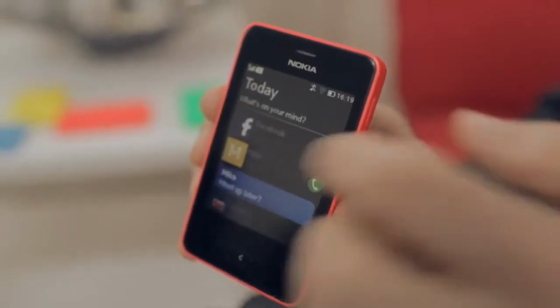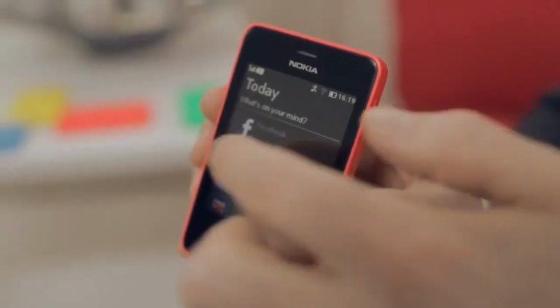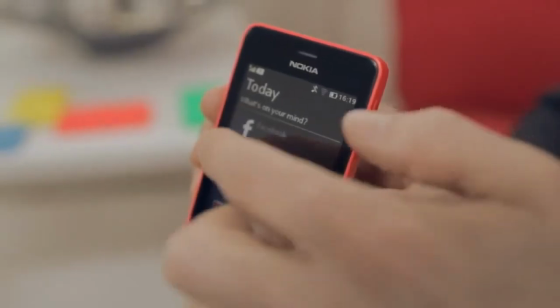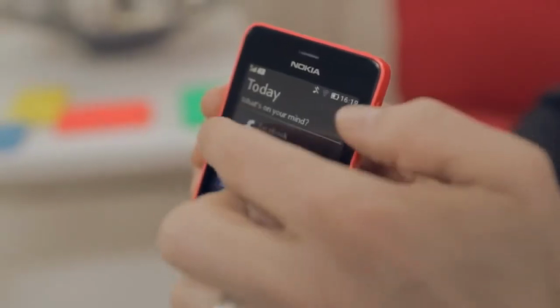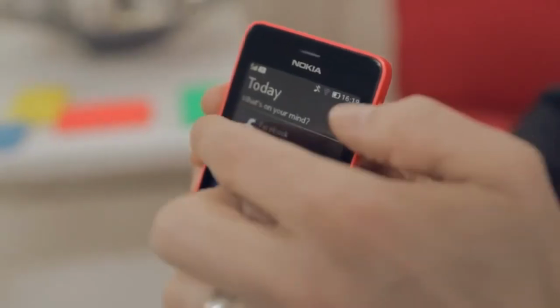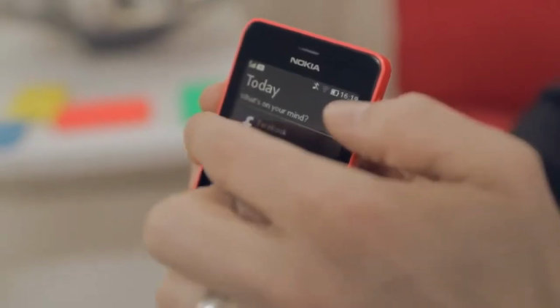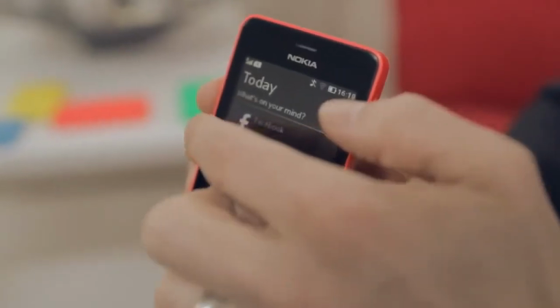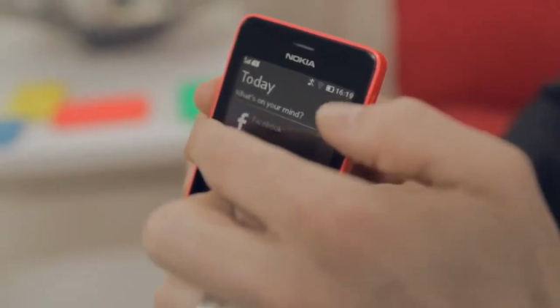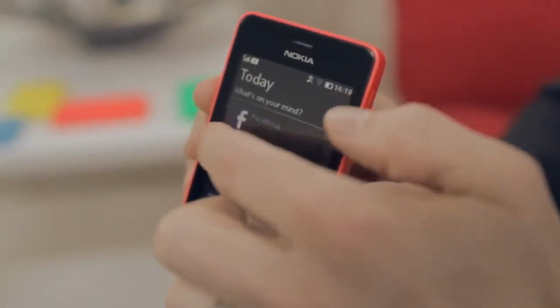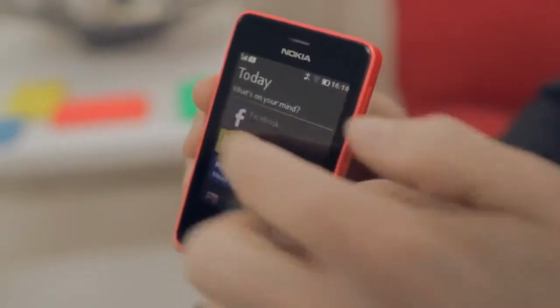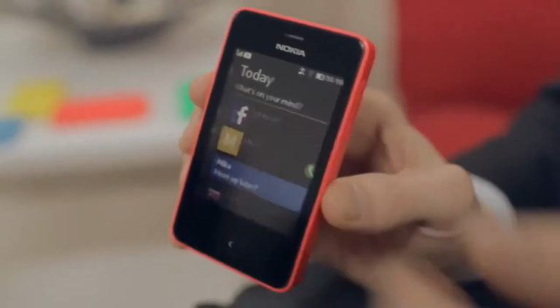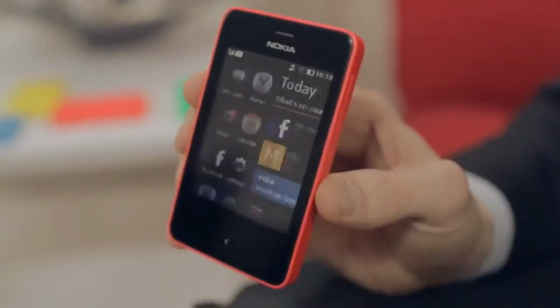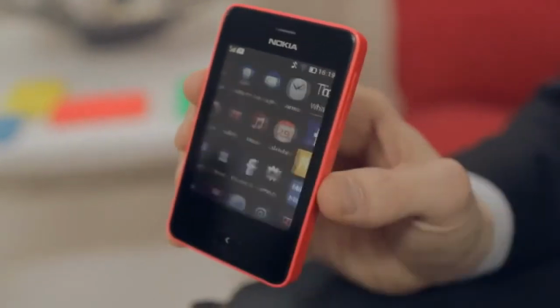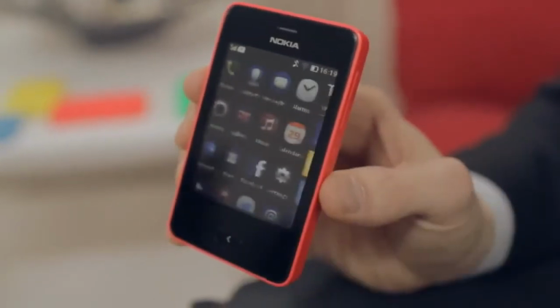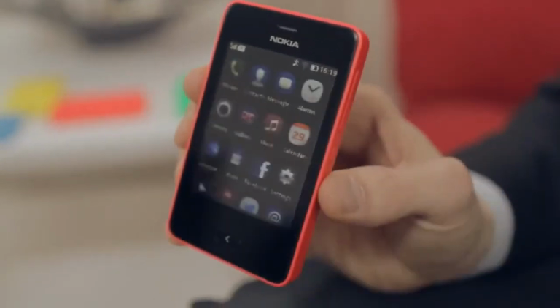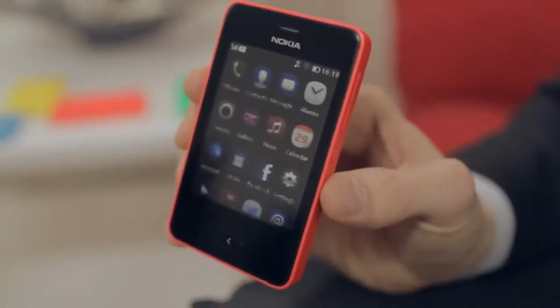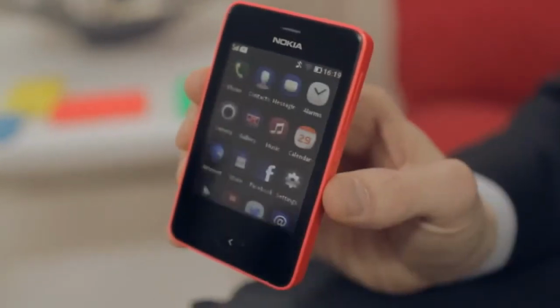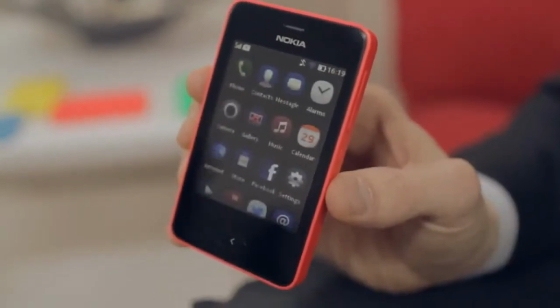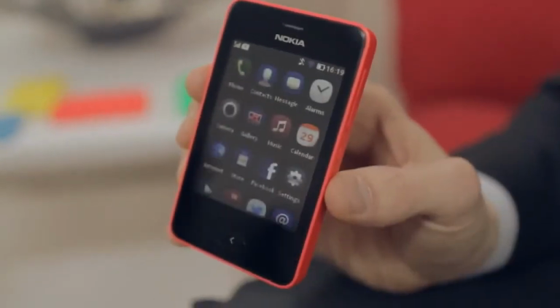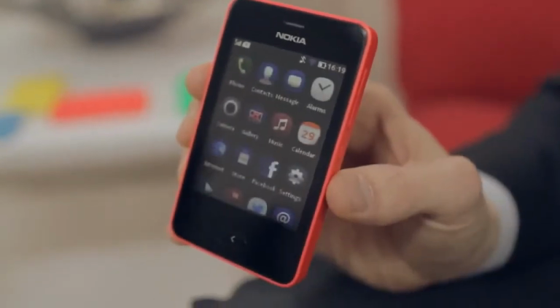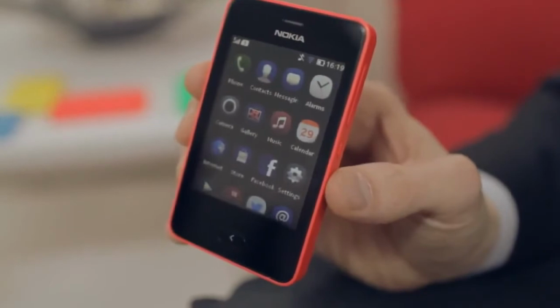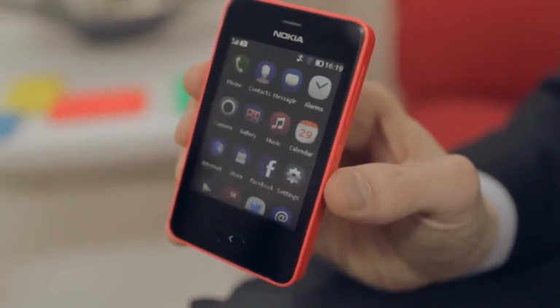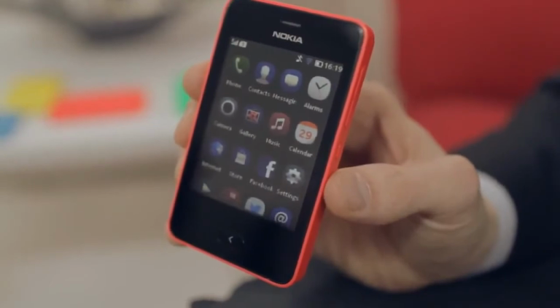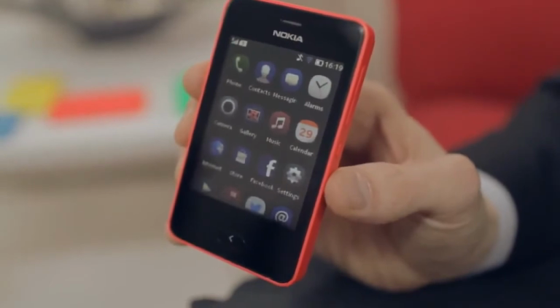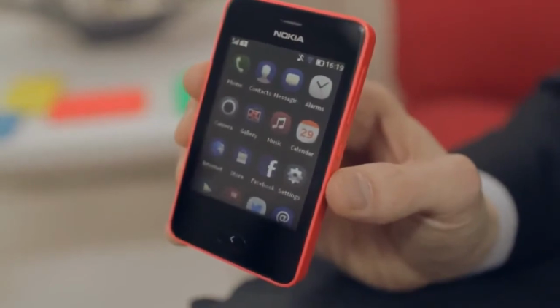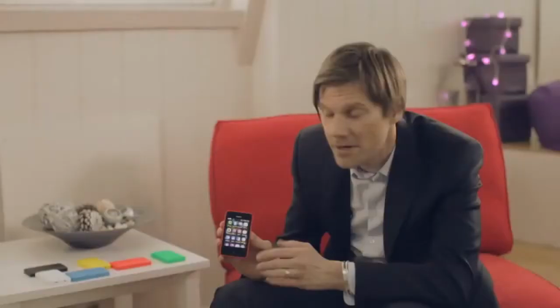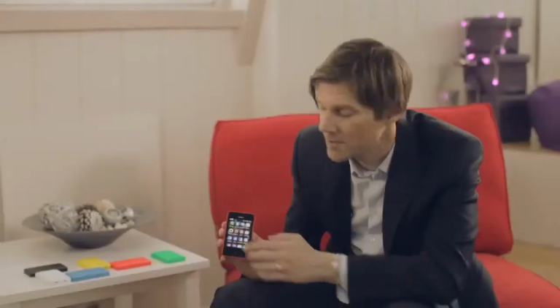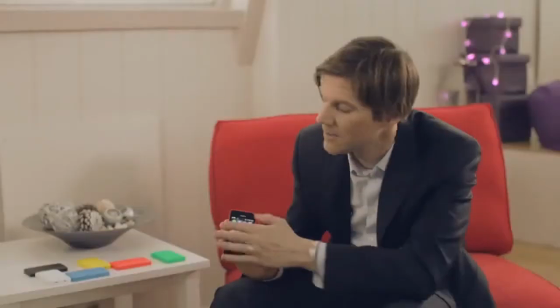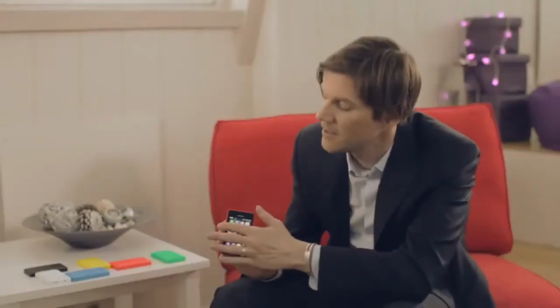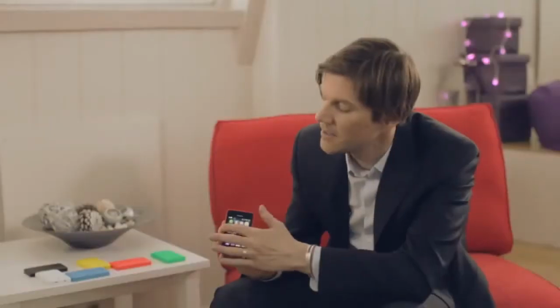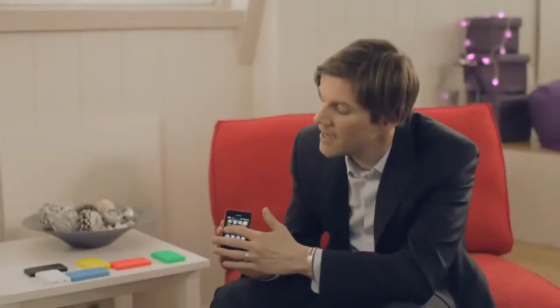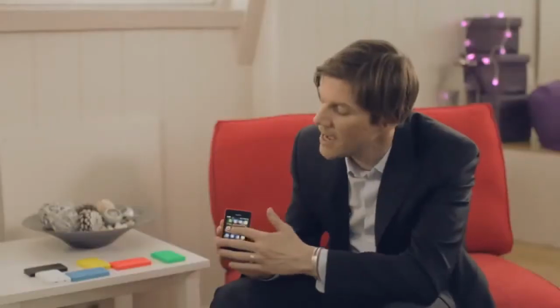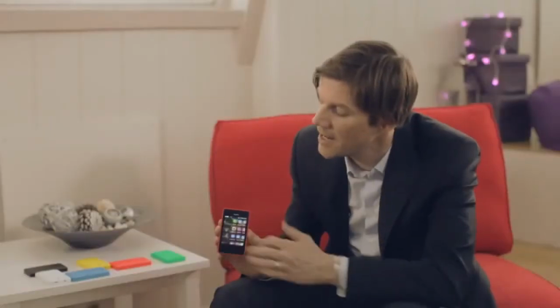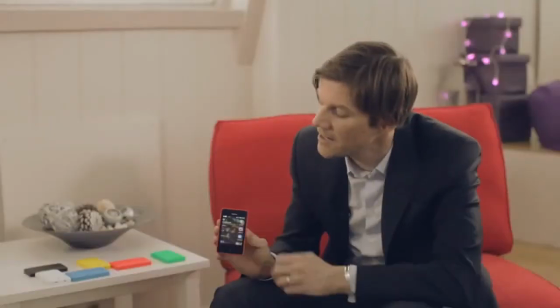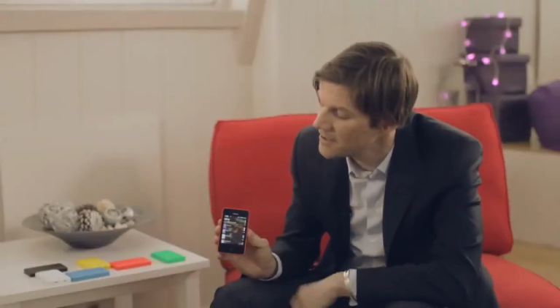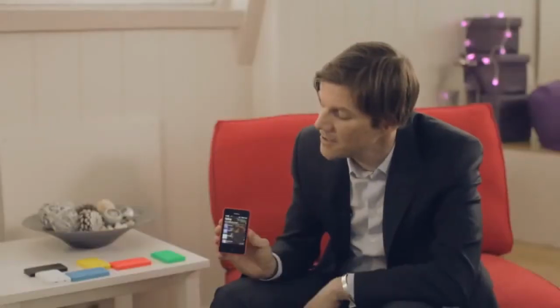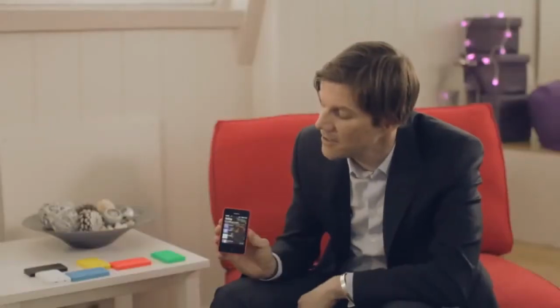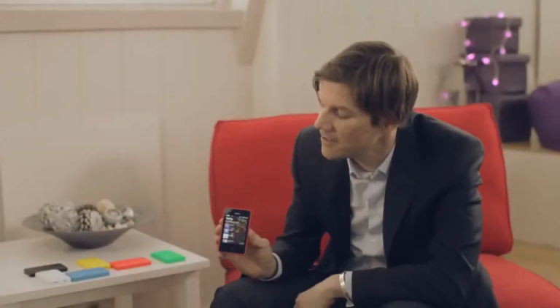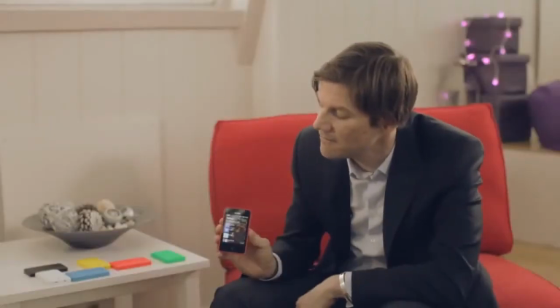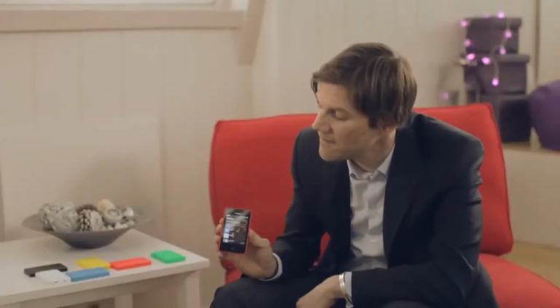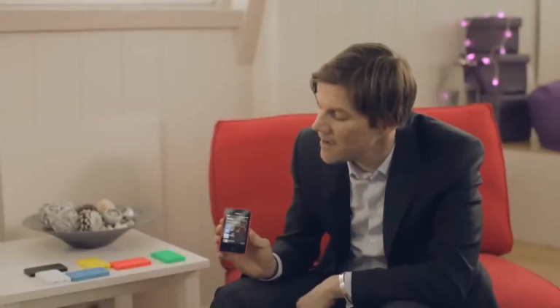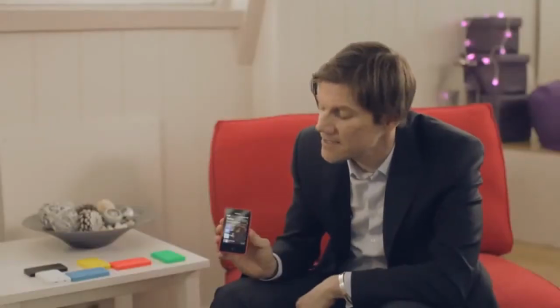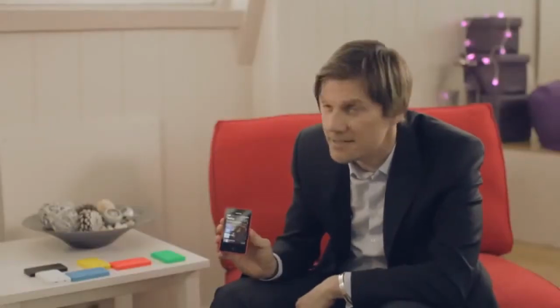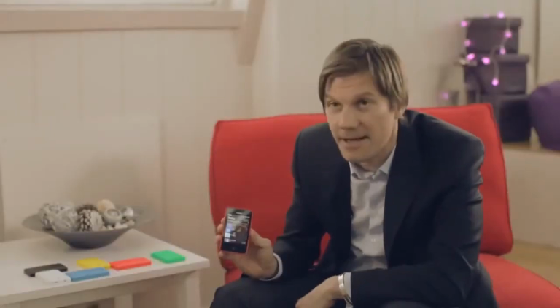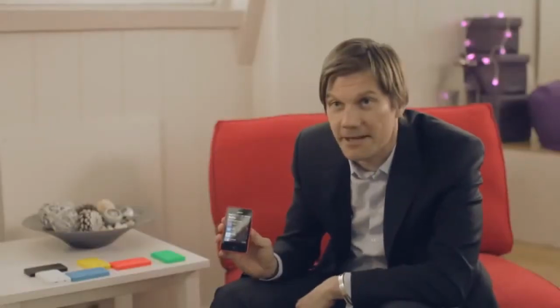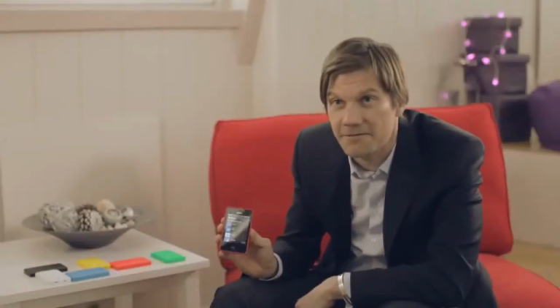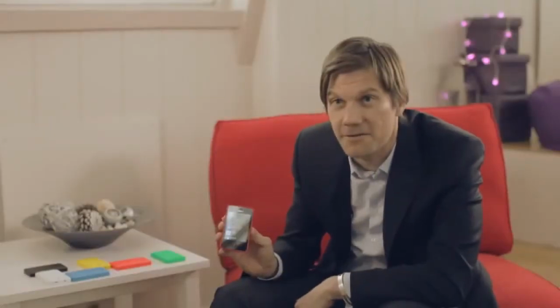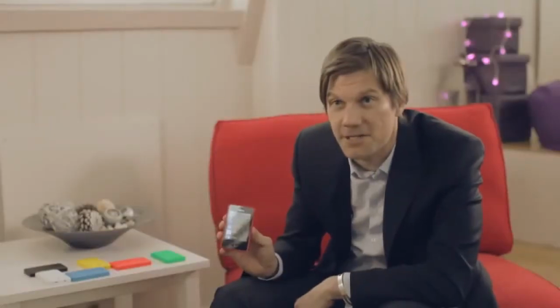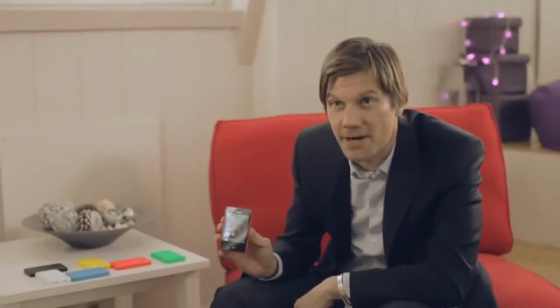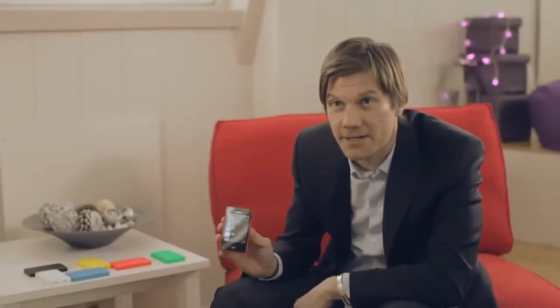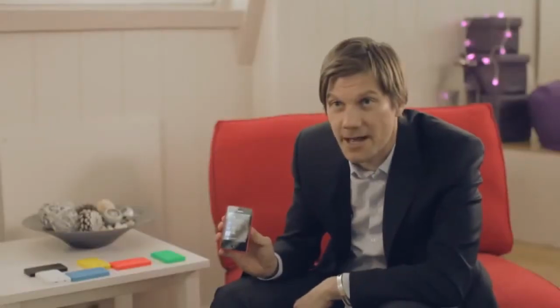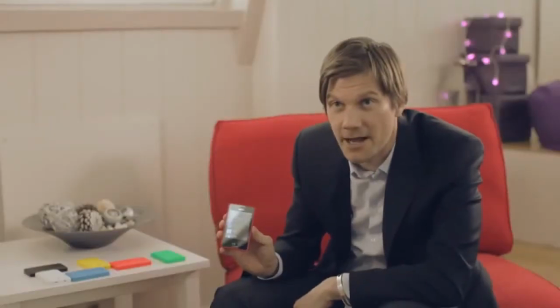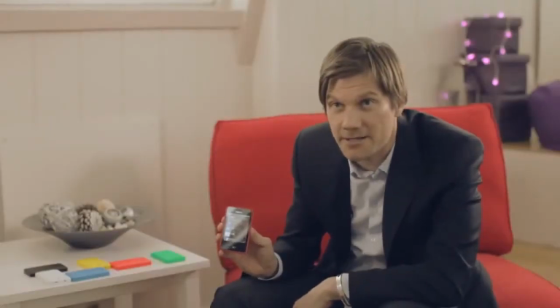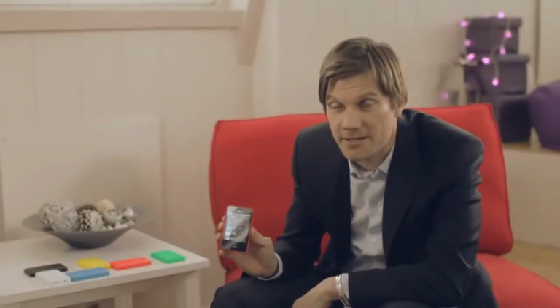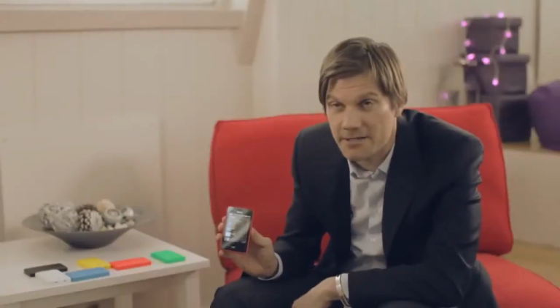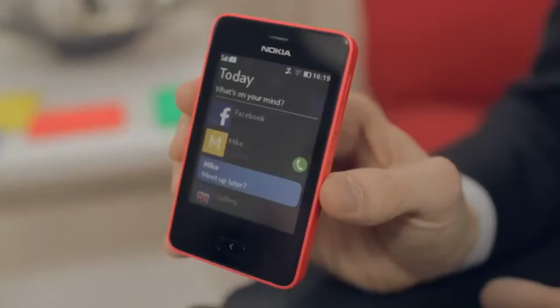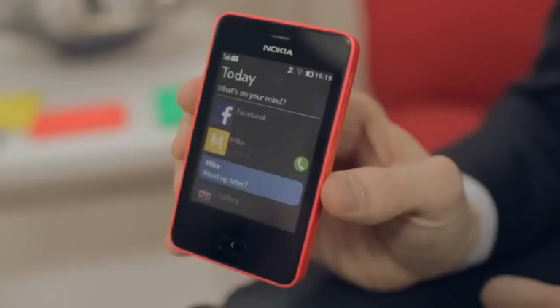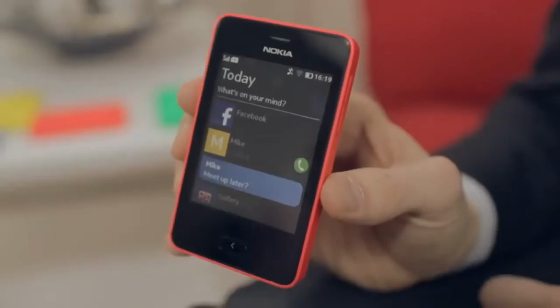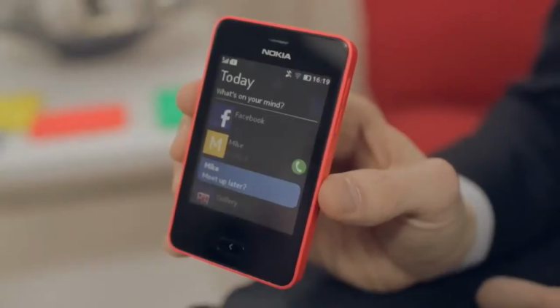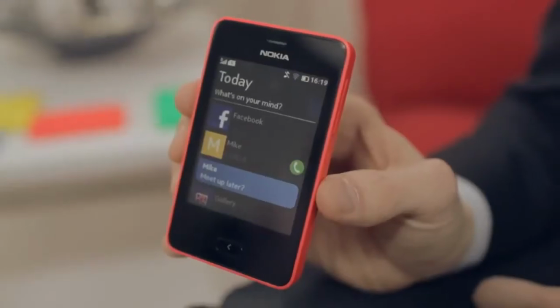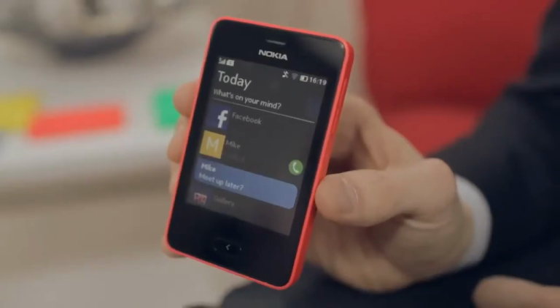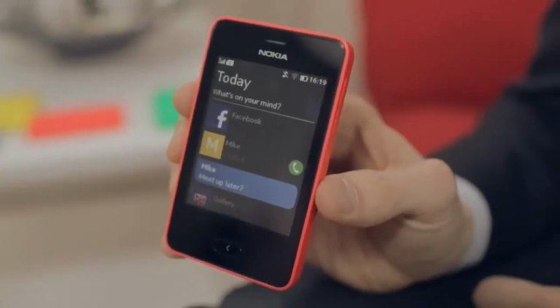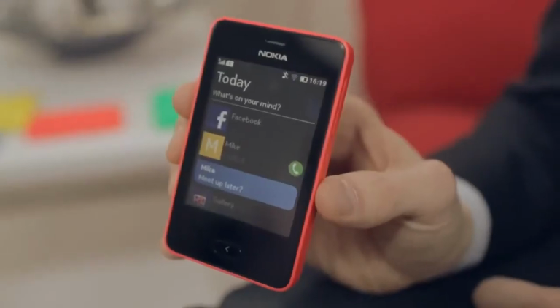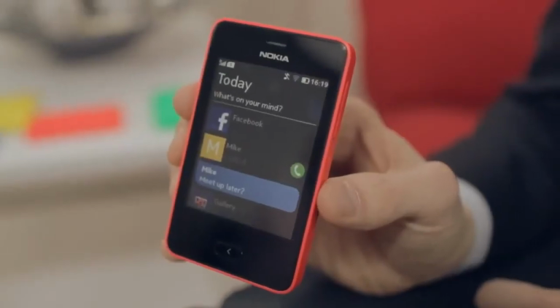Two home screens: the app launcher home, and Nokia Fastlane for direct access to everything you love.